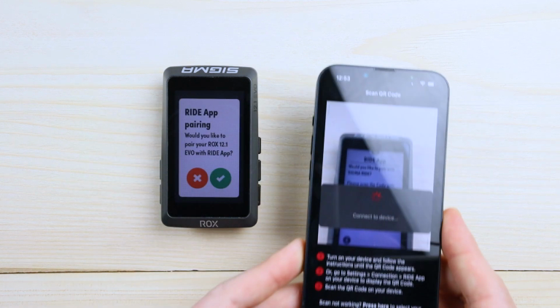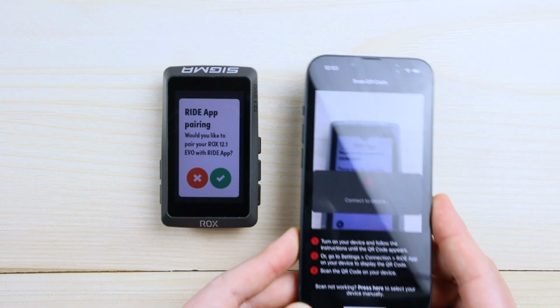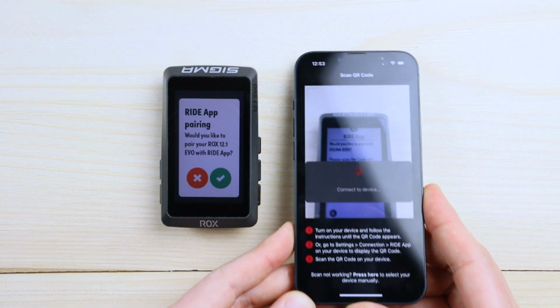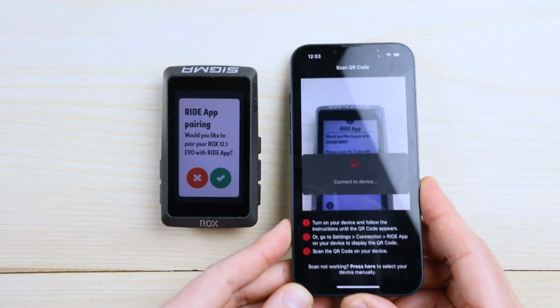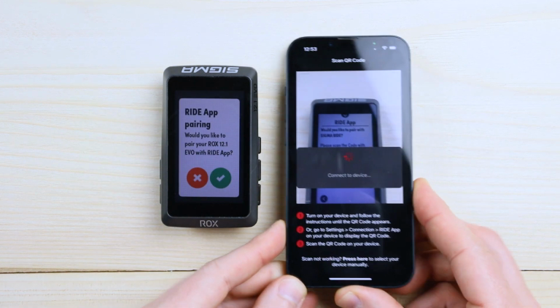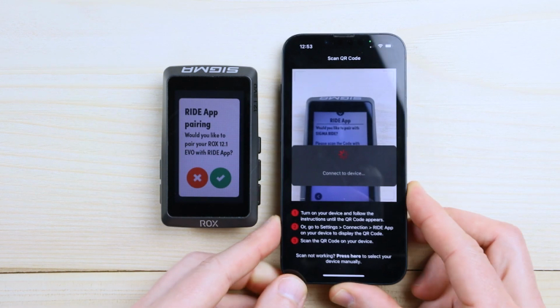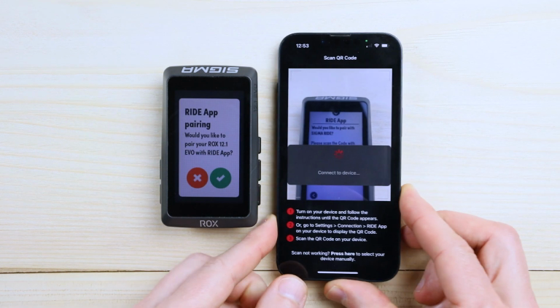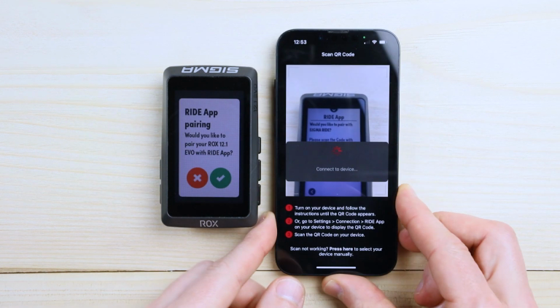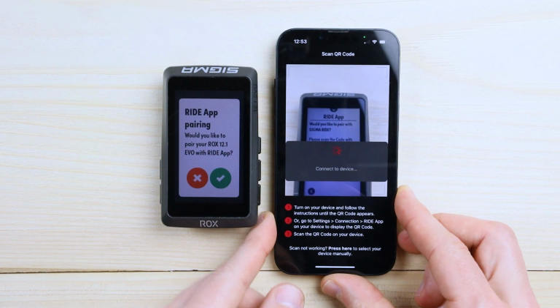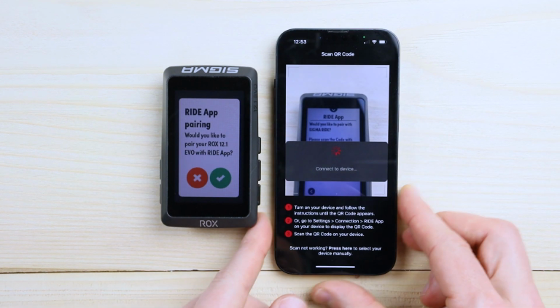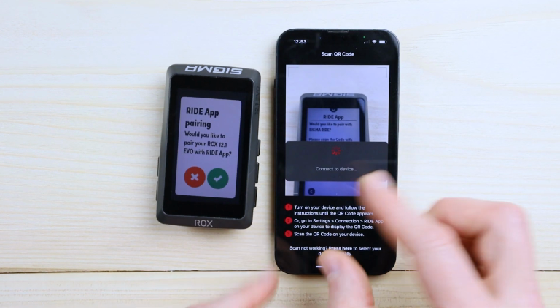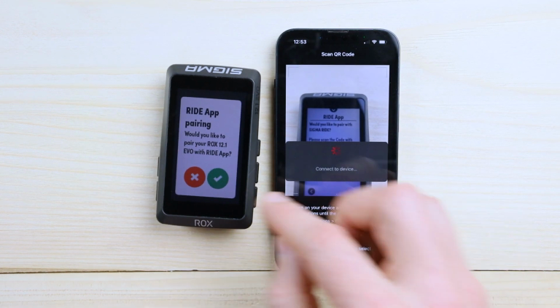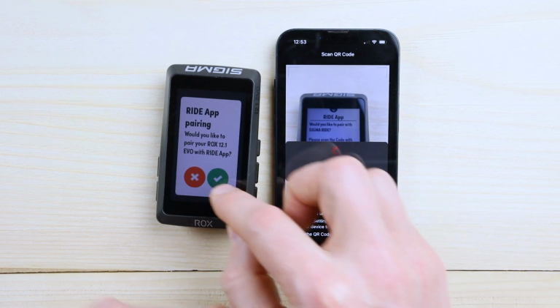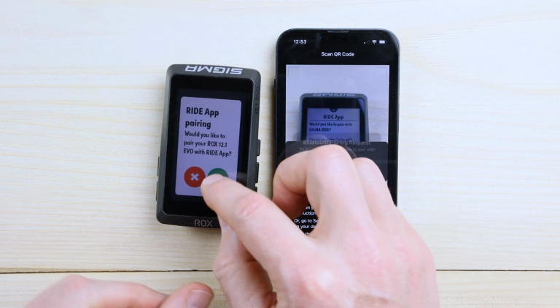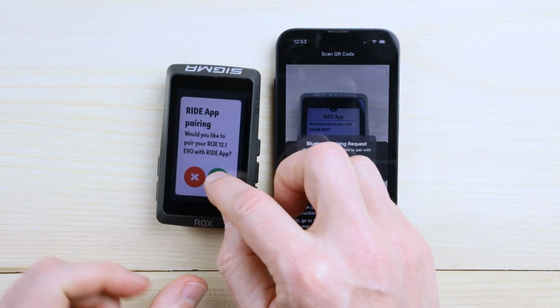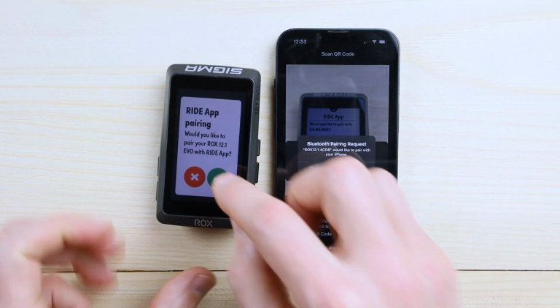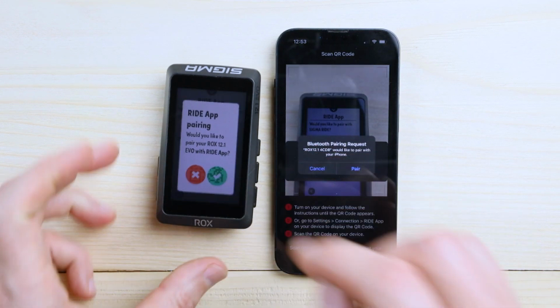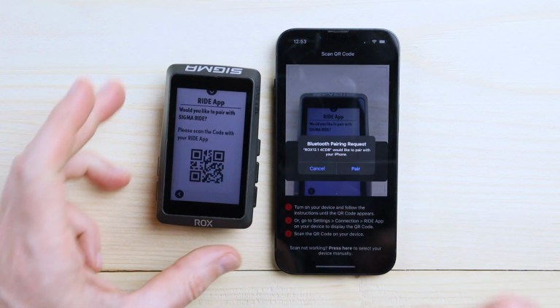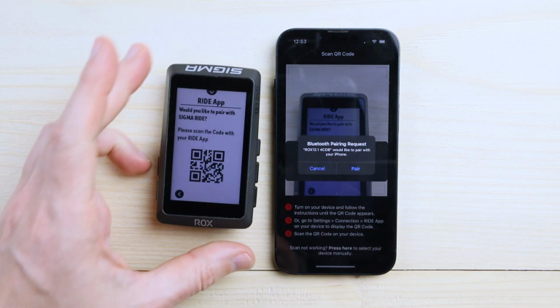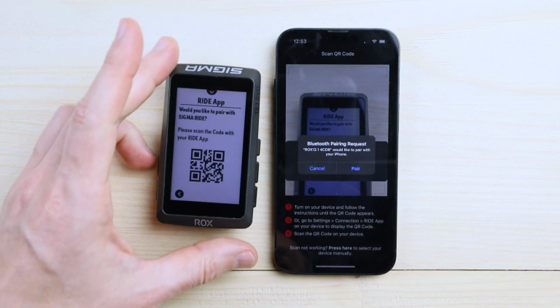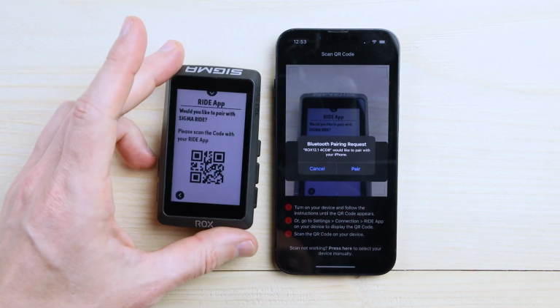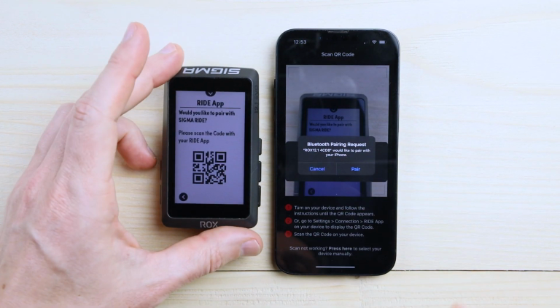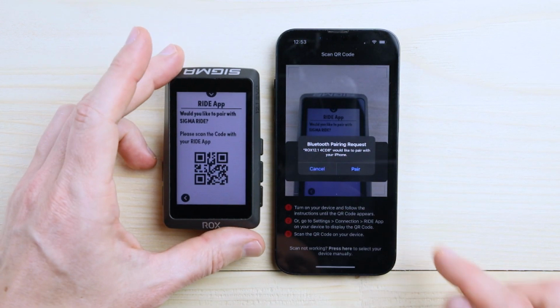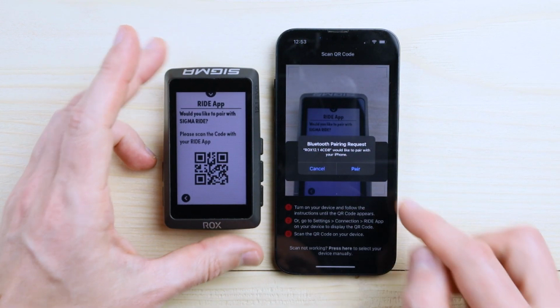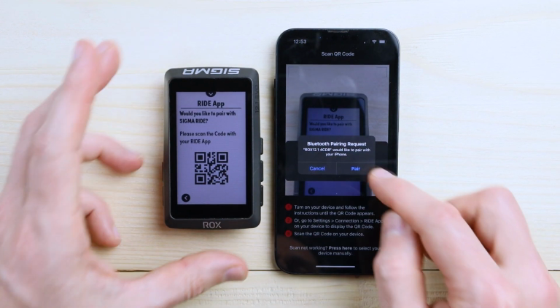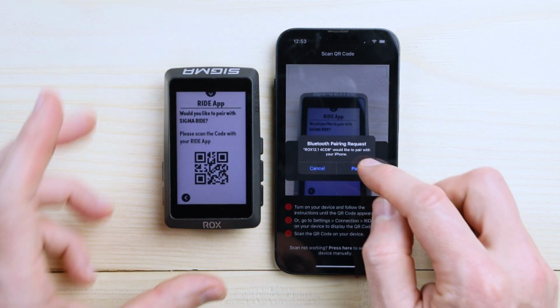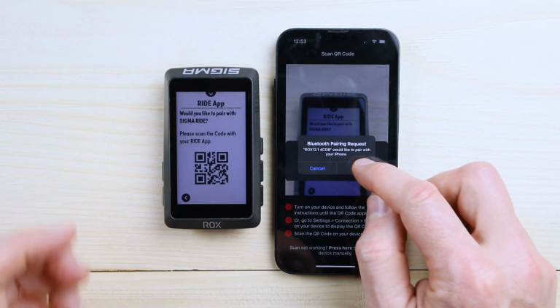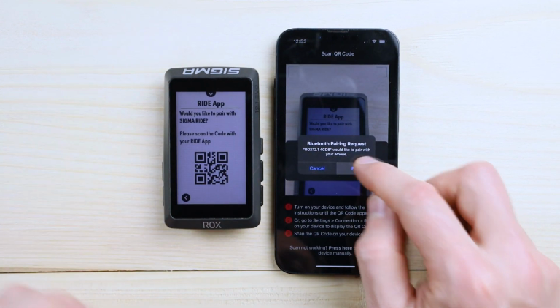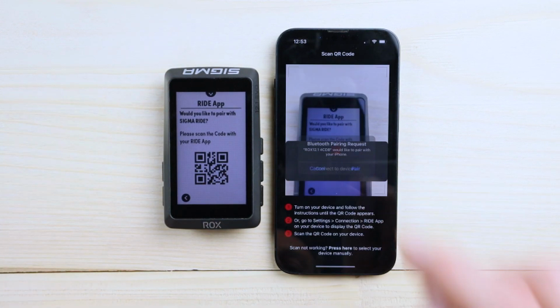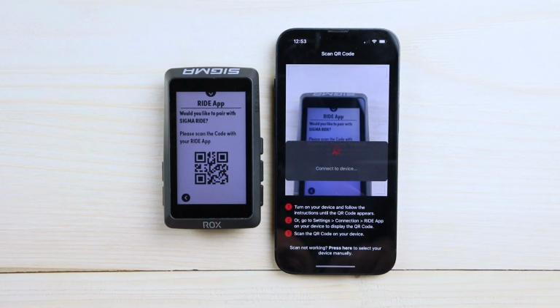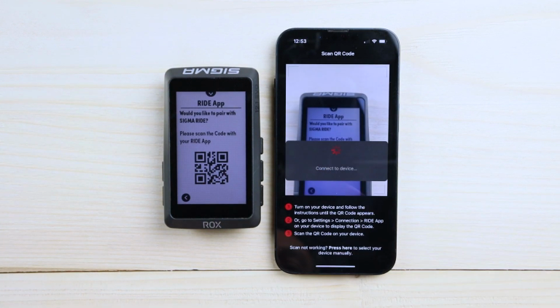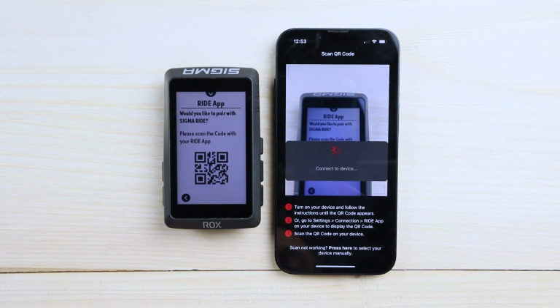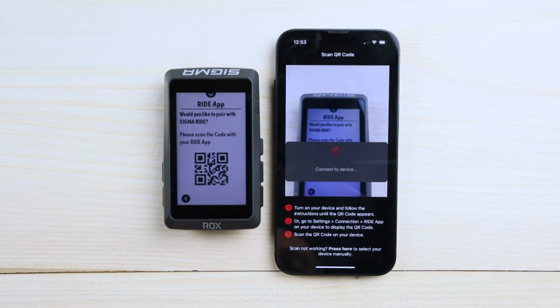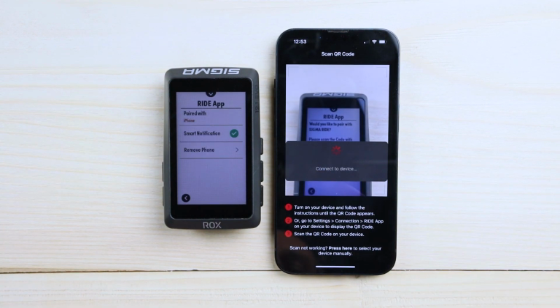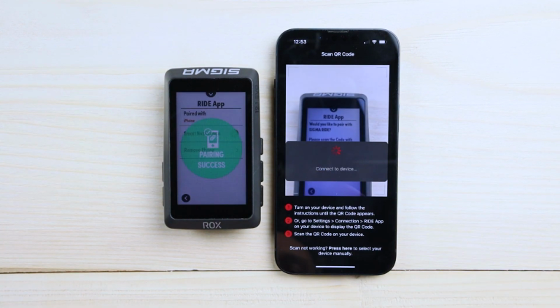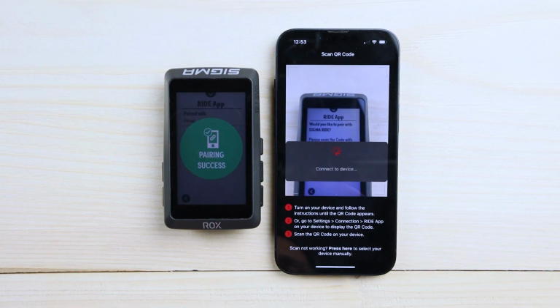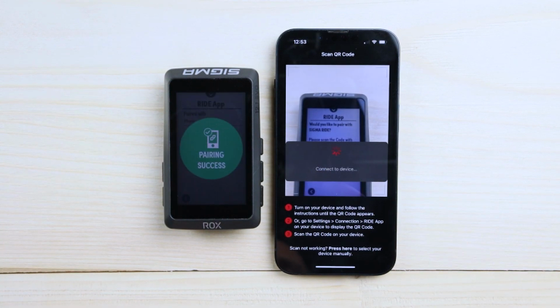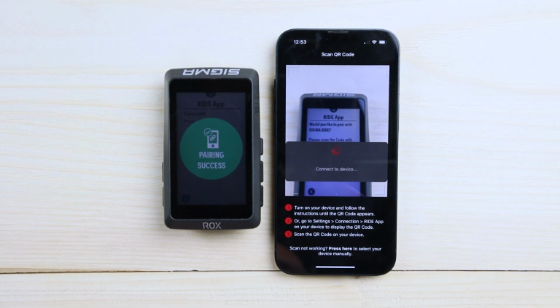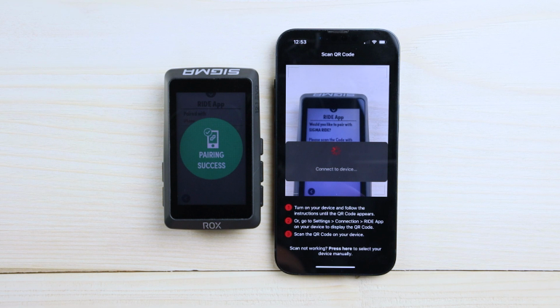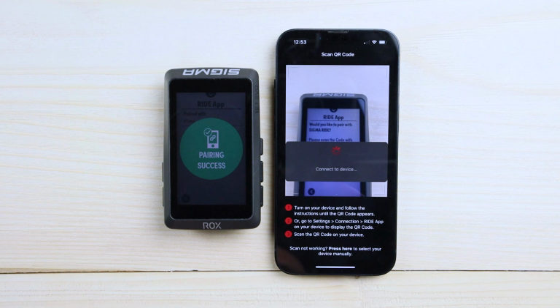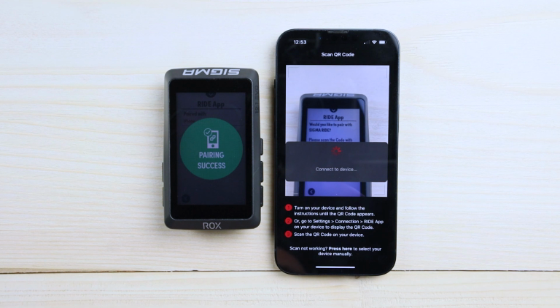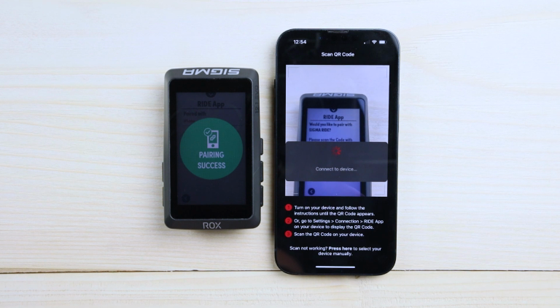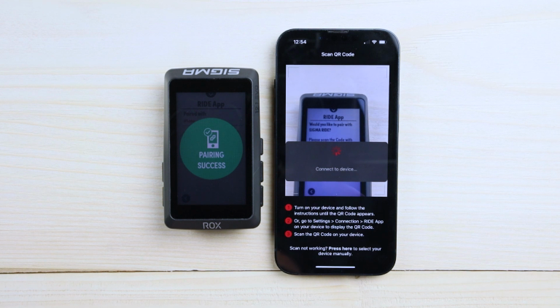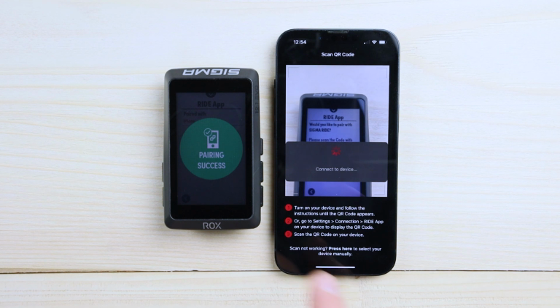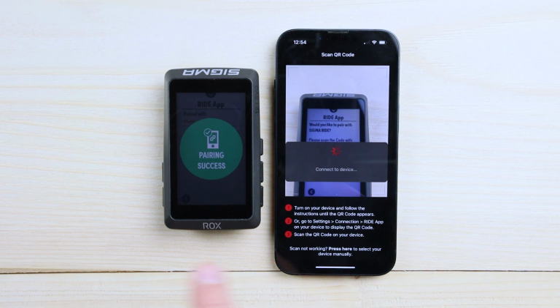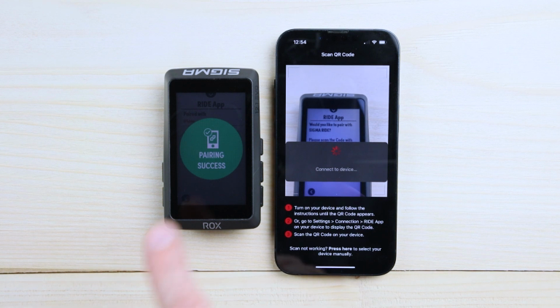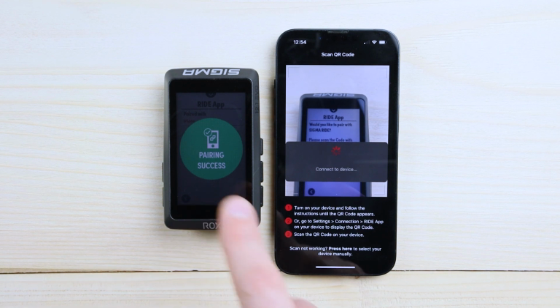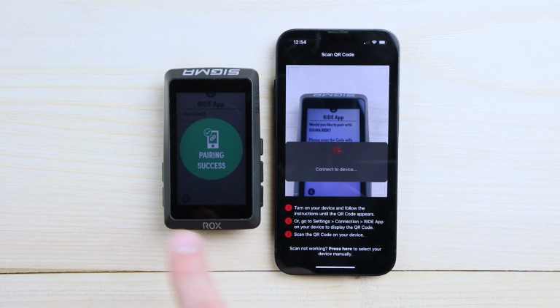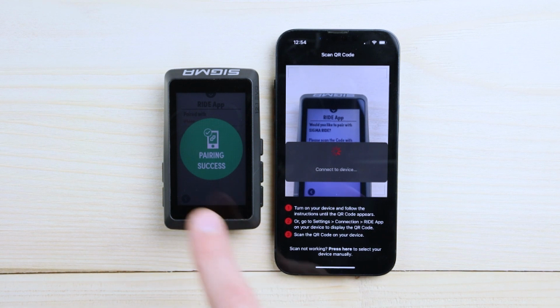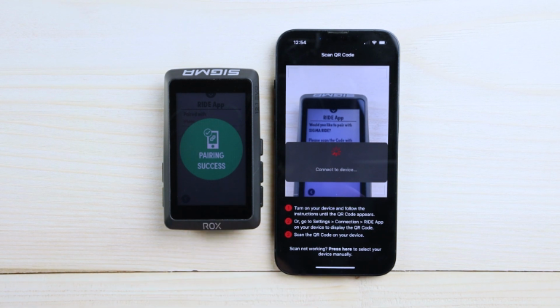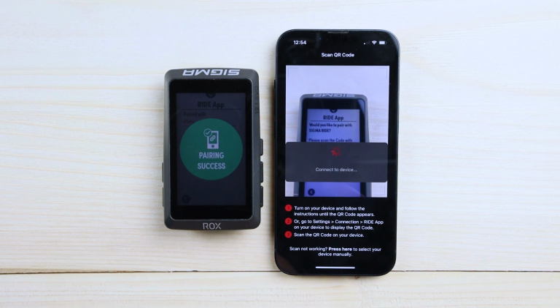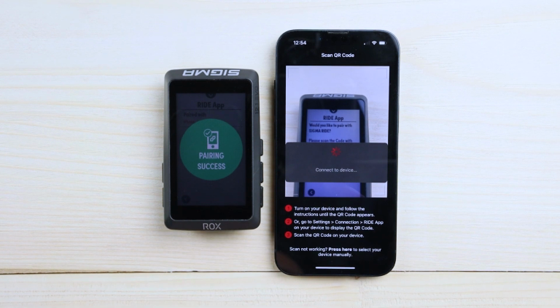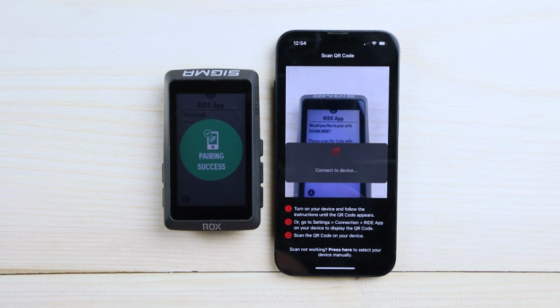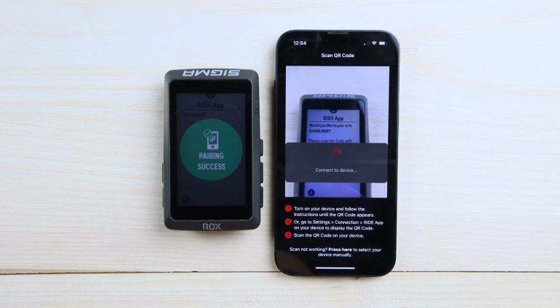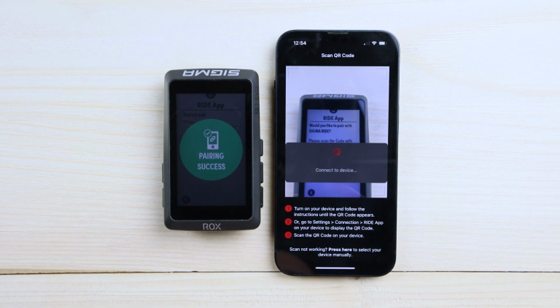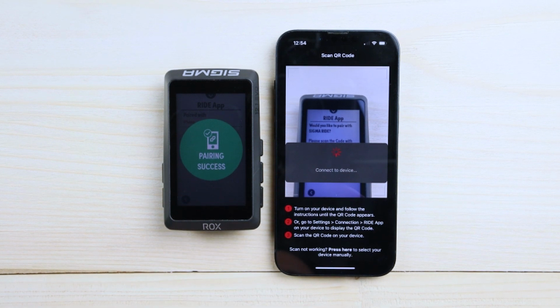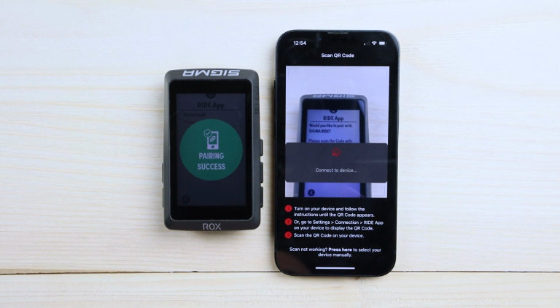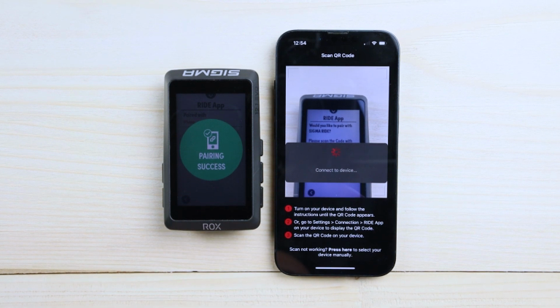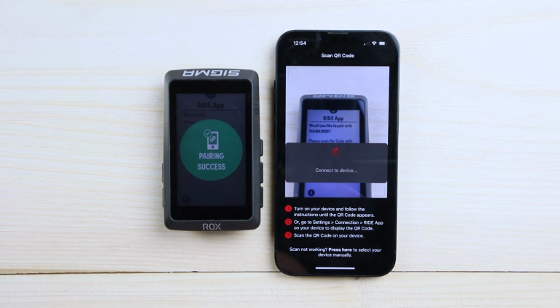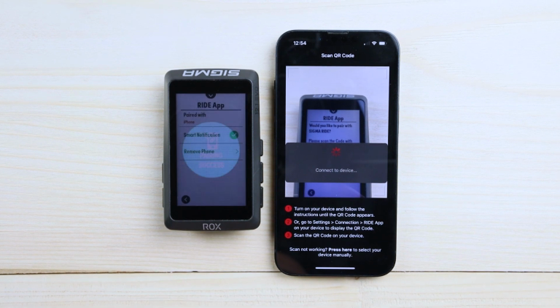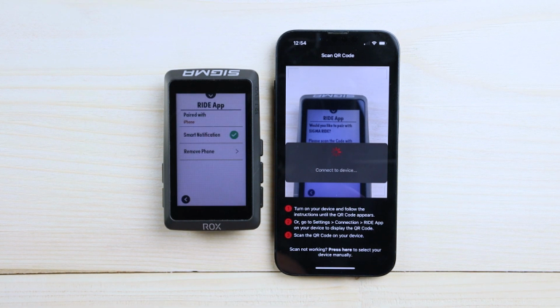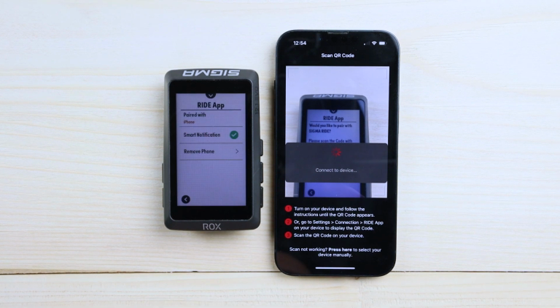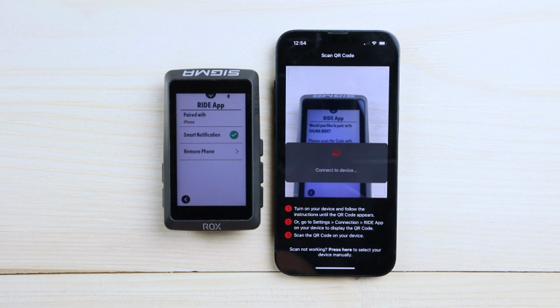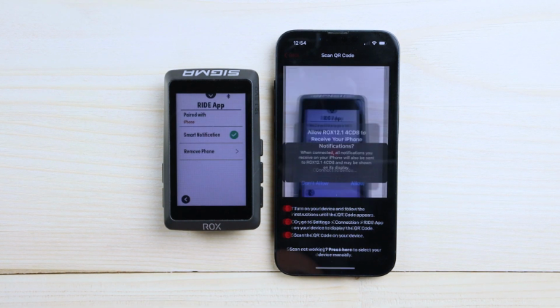Now you can see it already started. Hit the green button and push the pairing confirmation. Now you can see it's already a success.